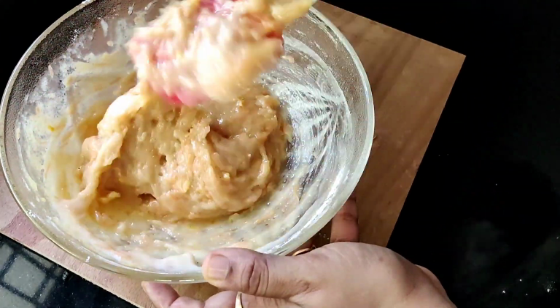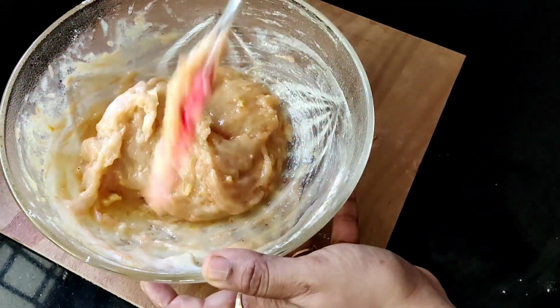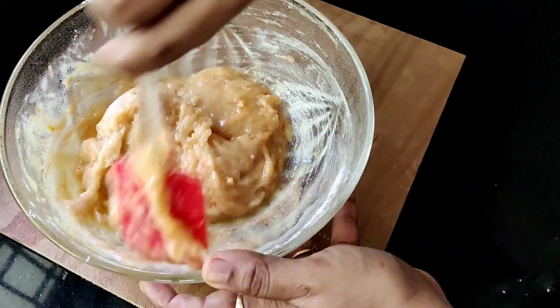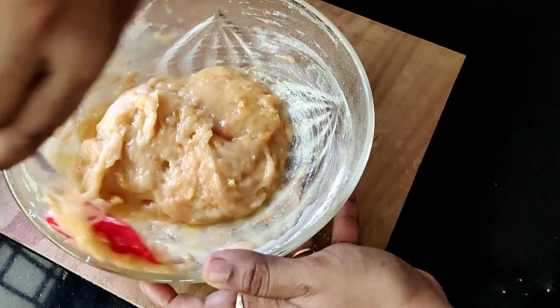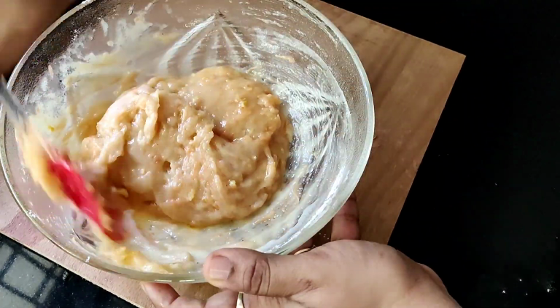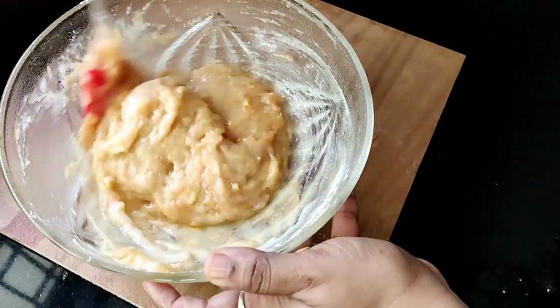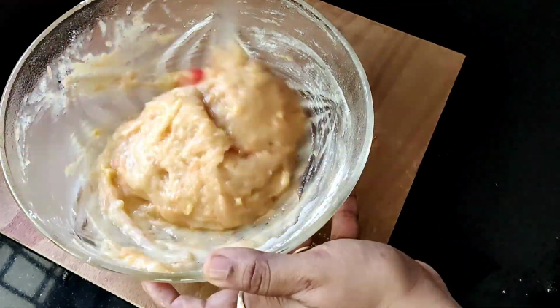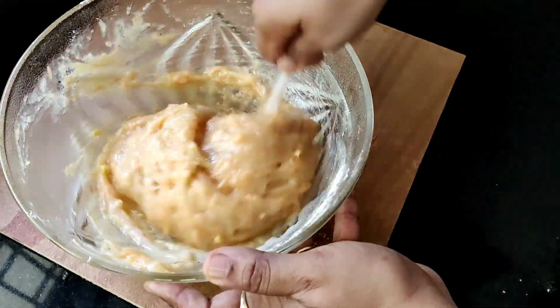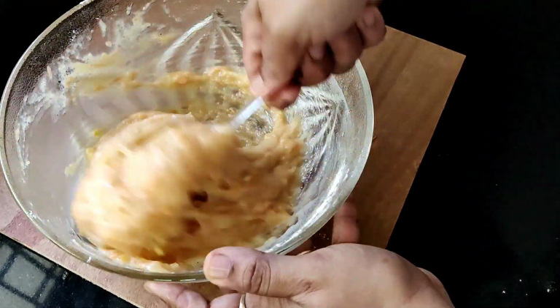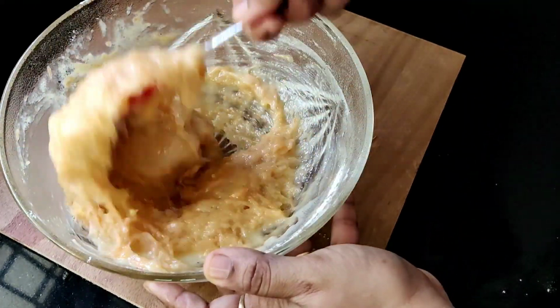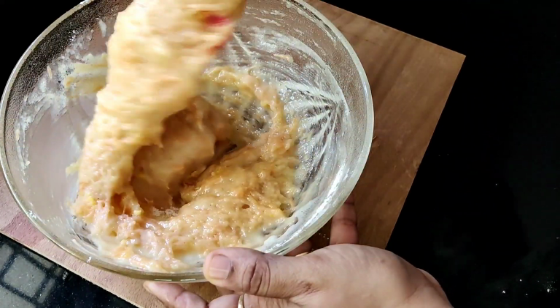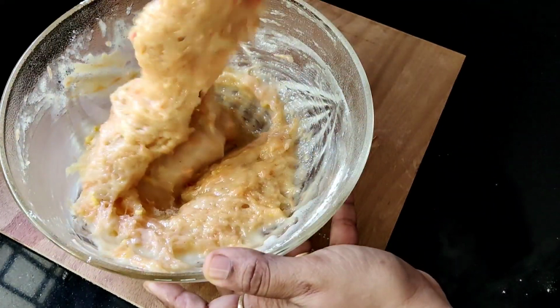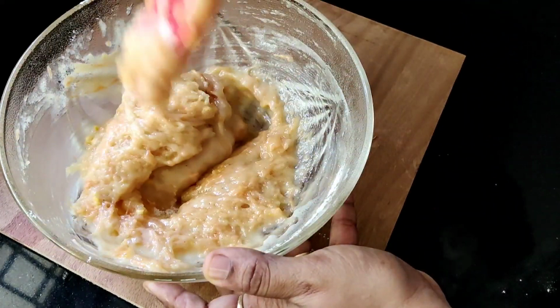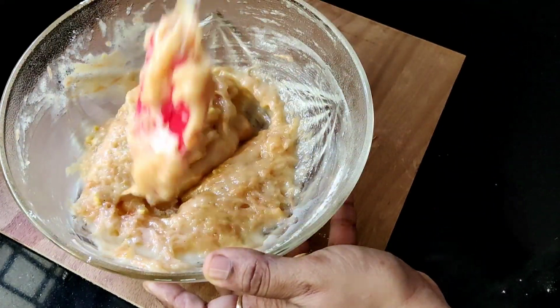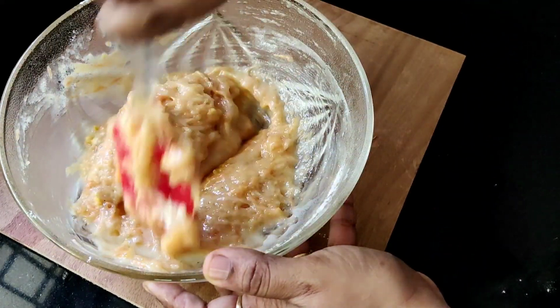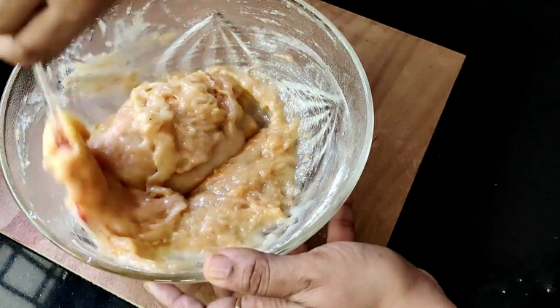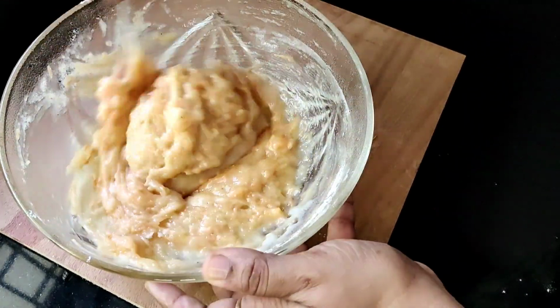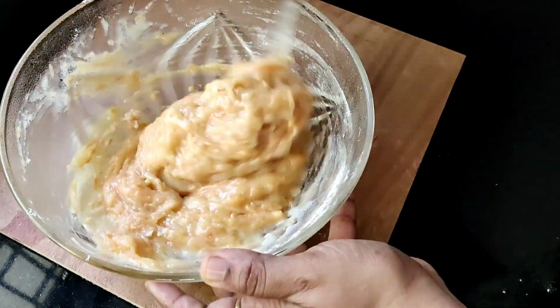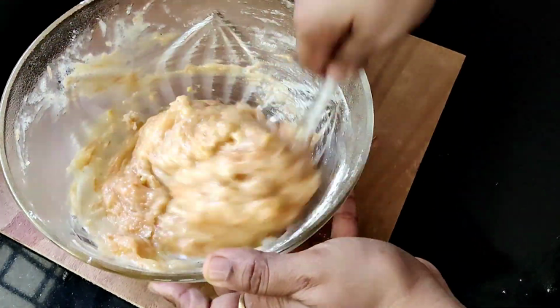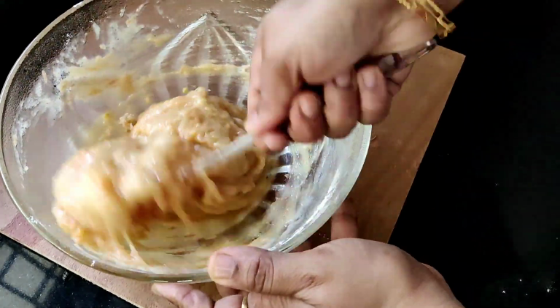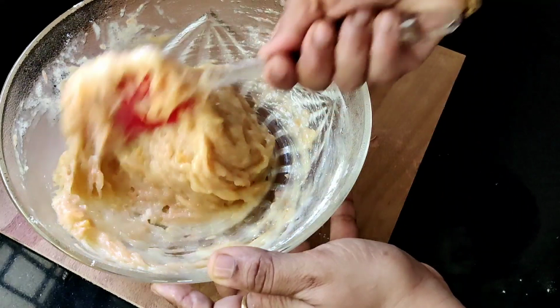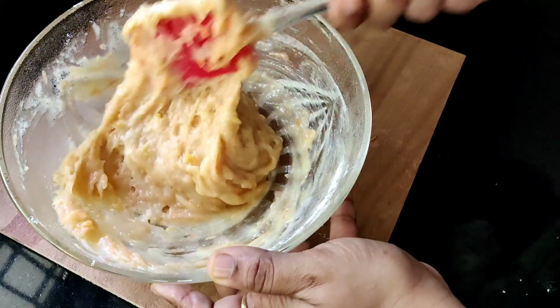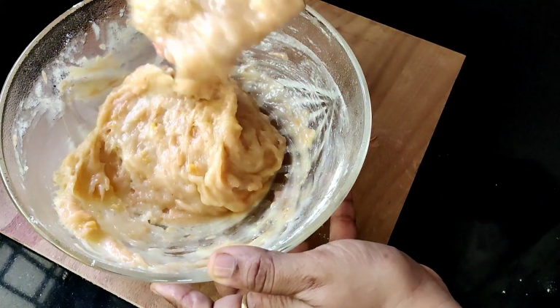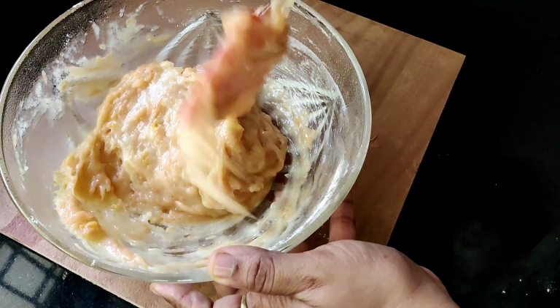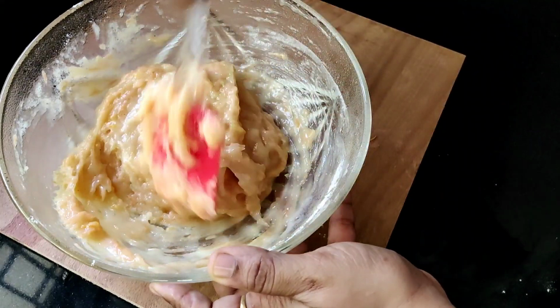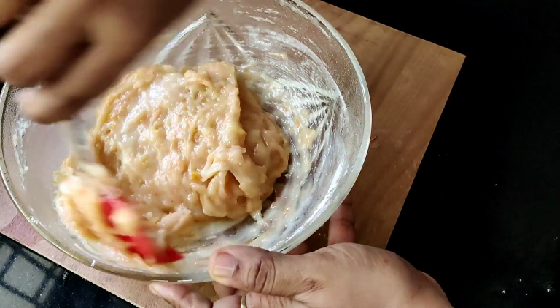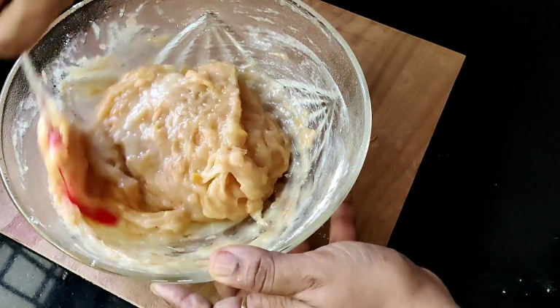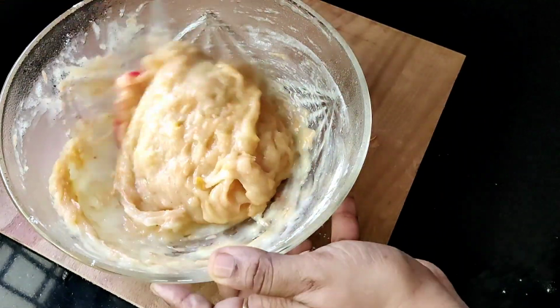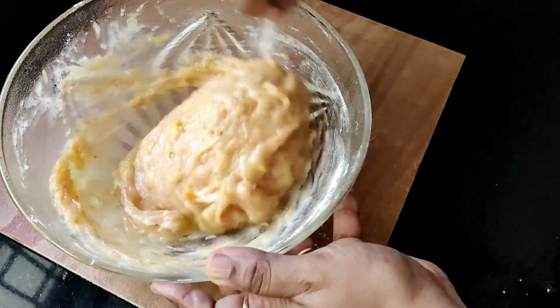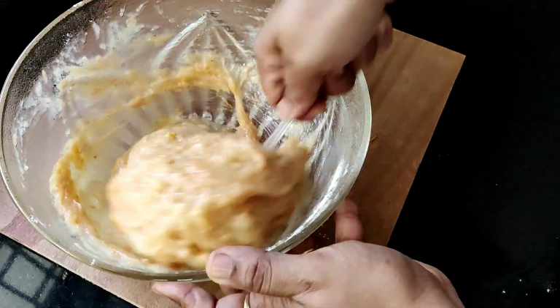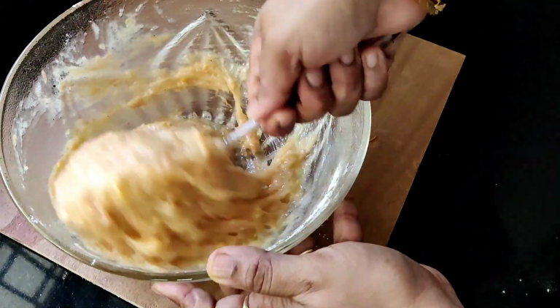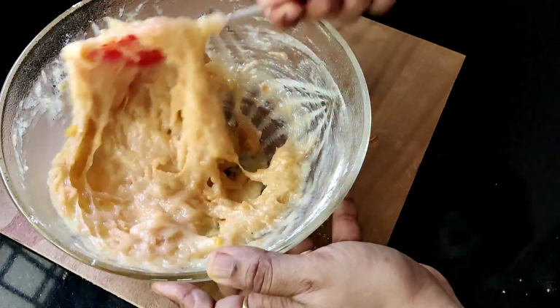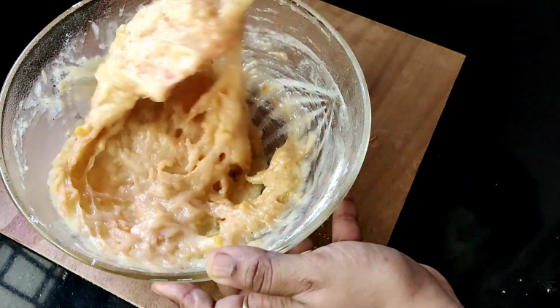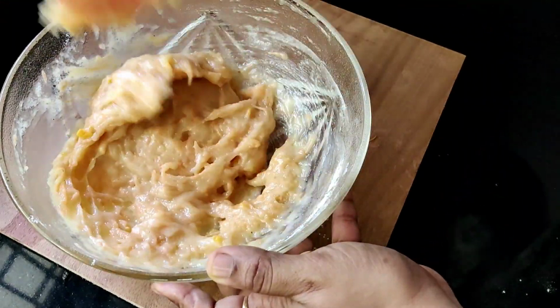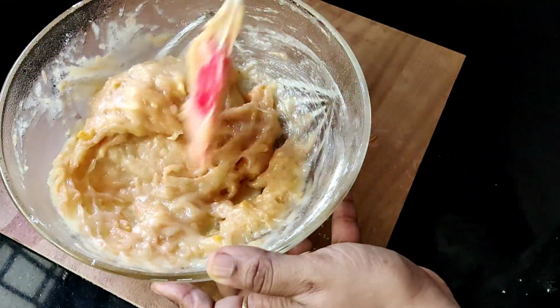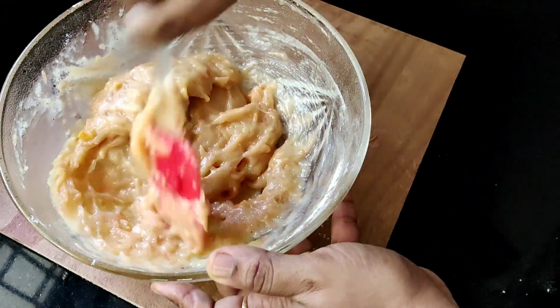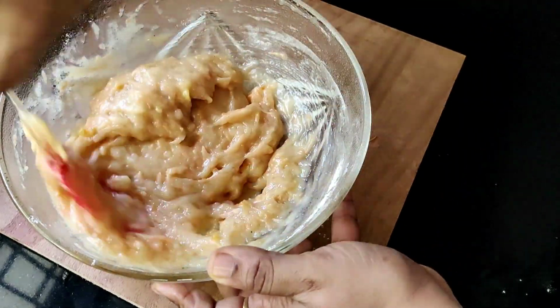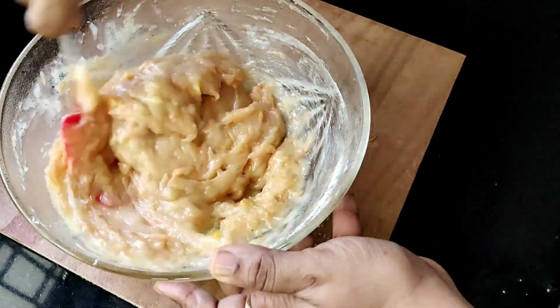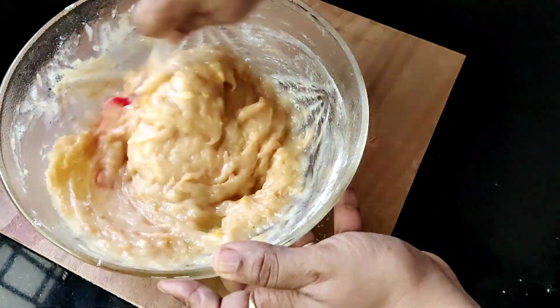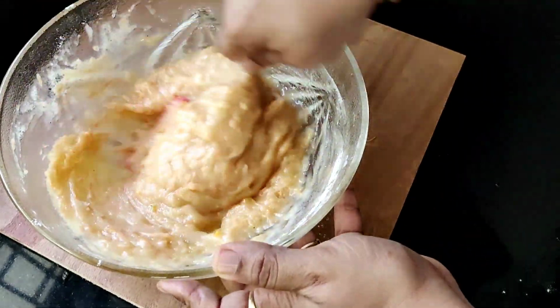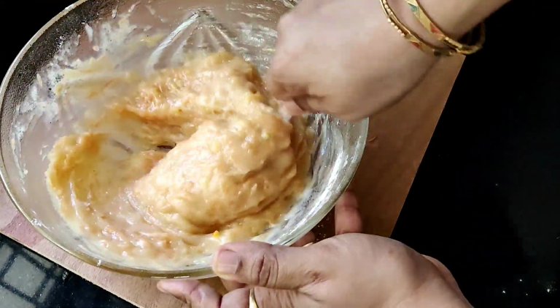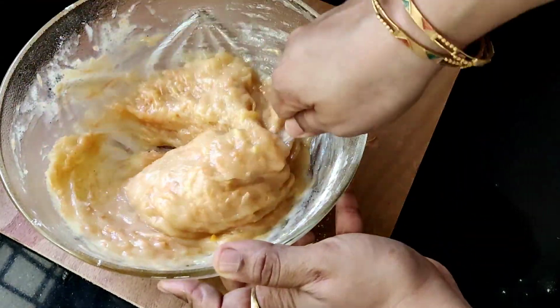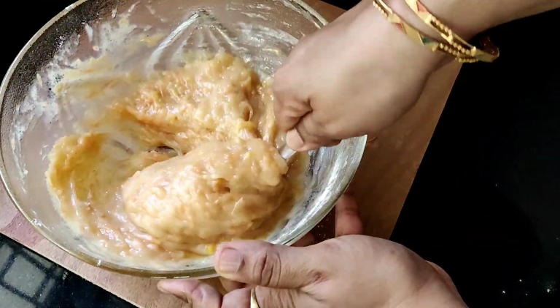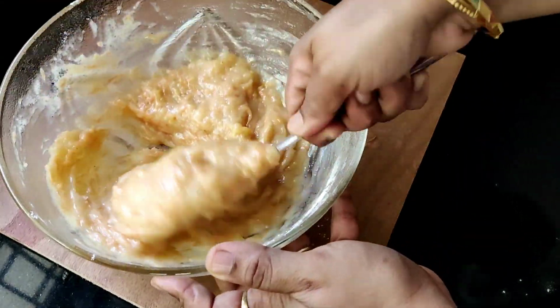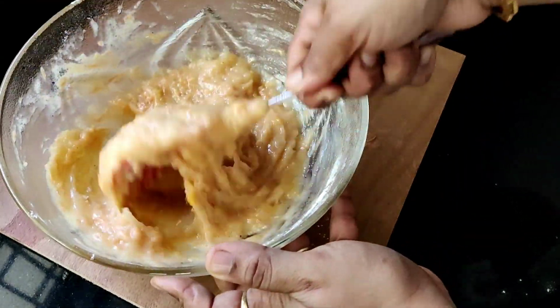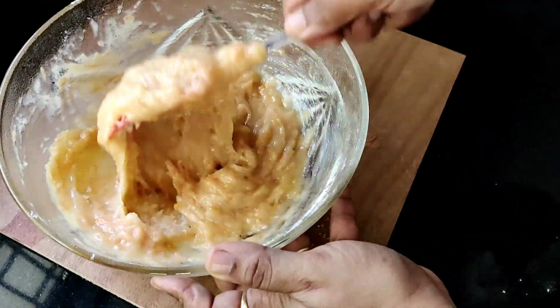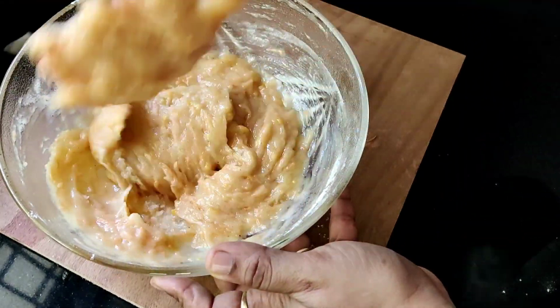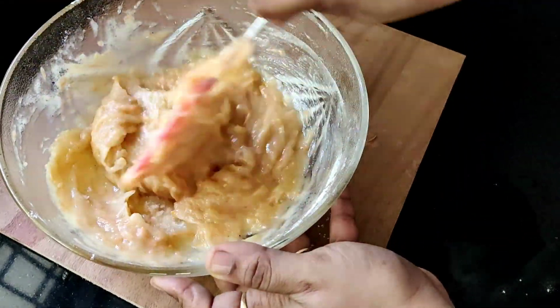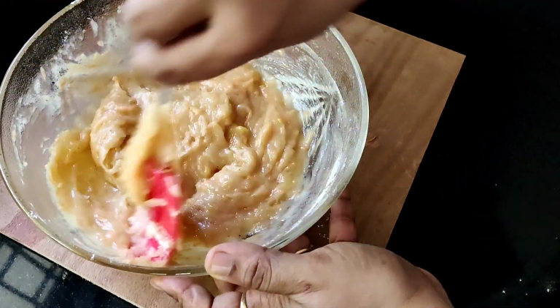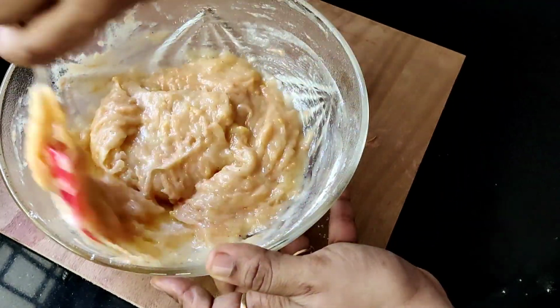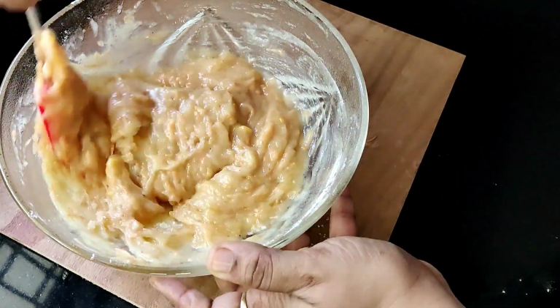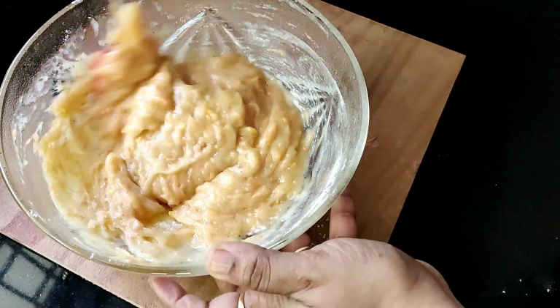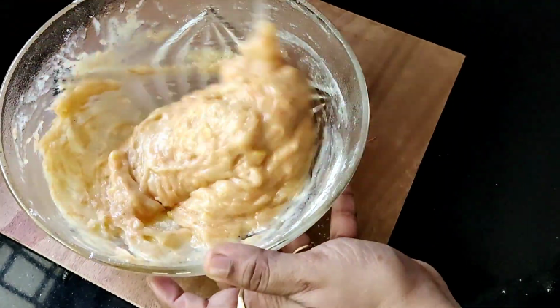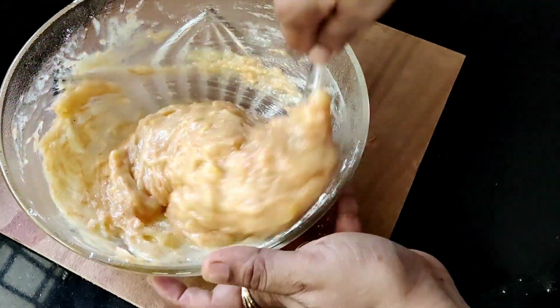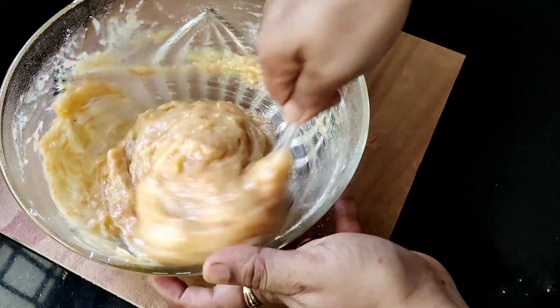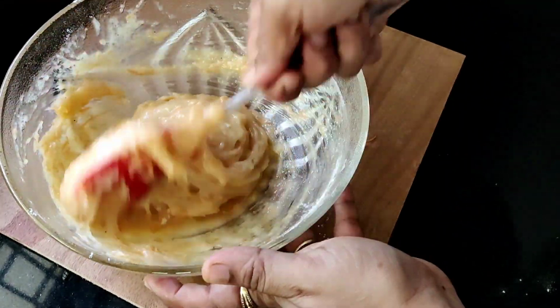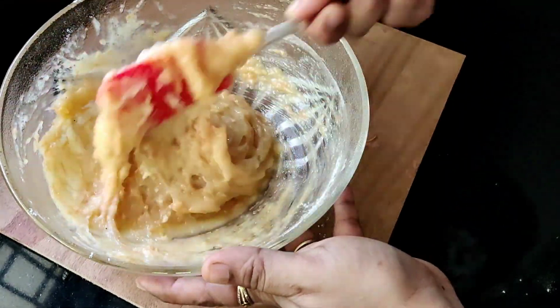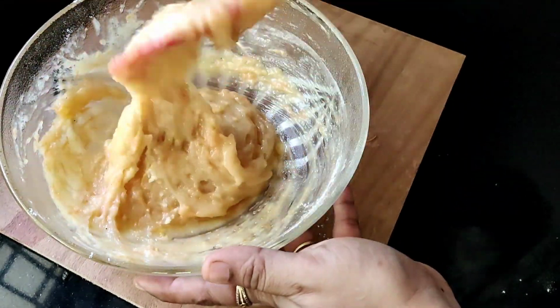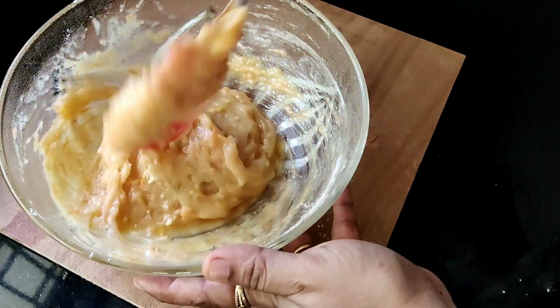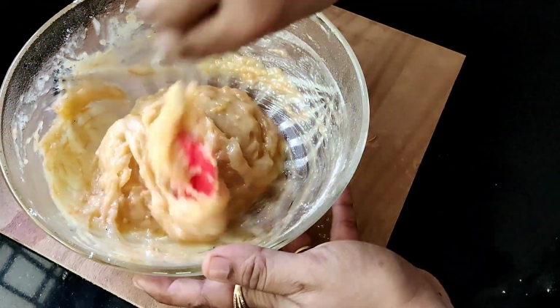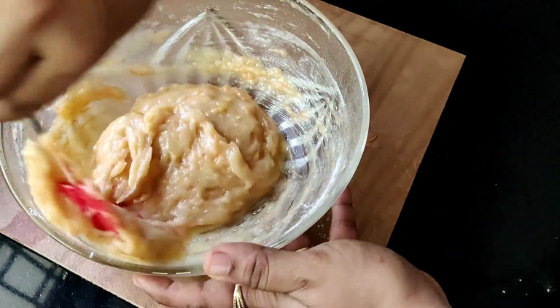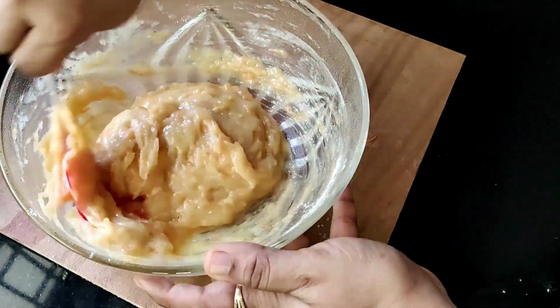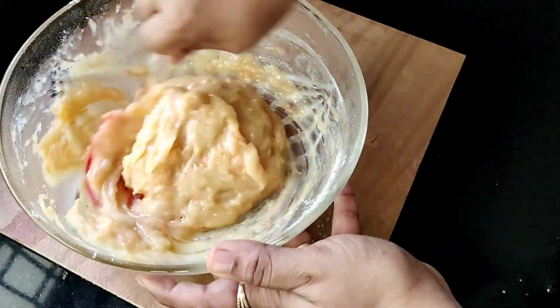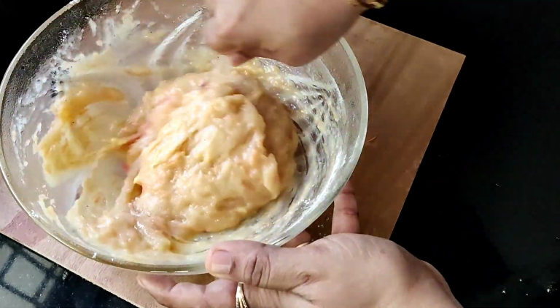Now we need to fold it in. We need to fold it into the batter.